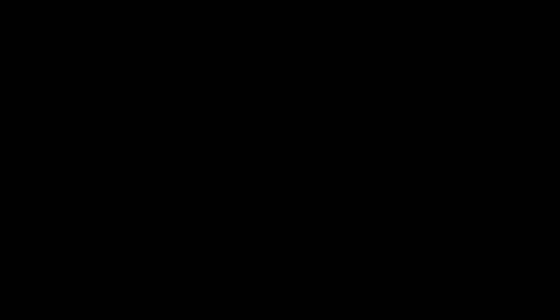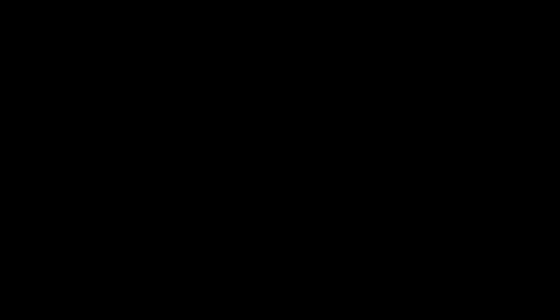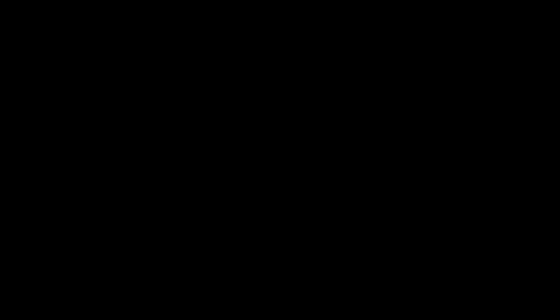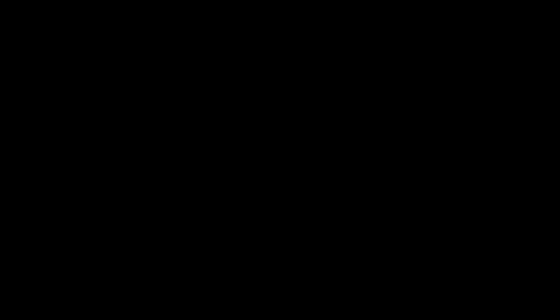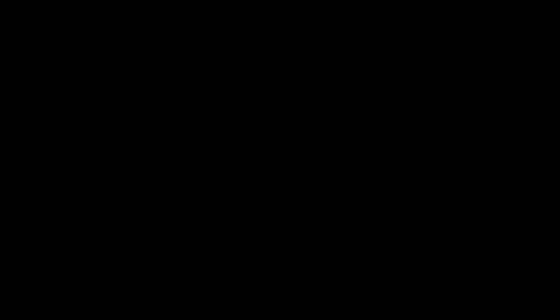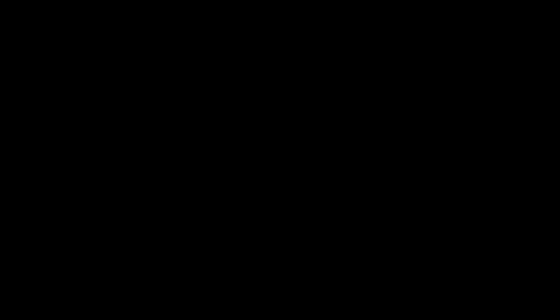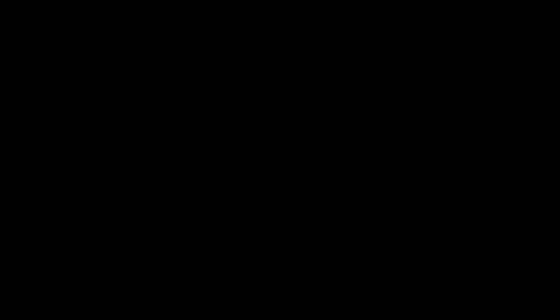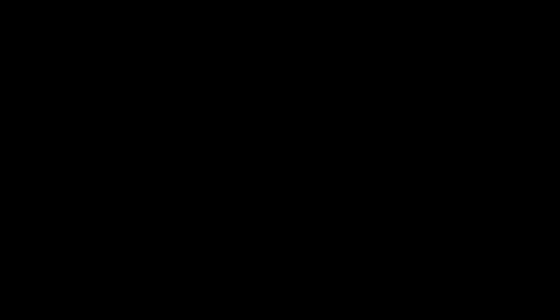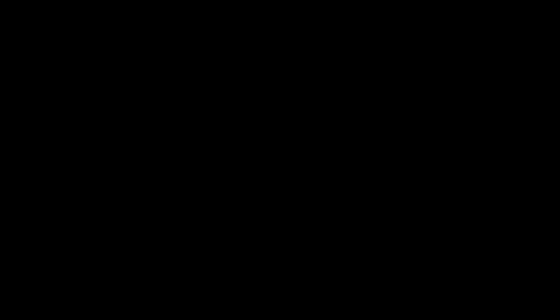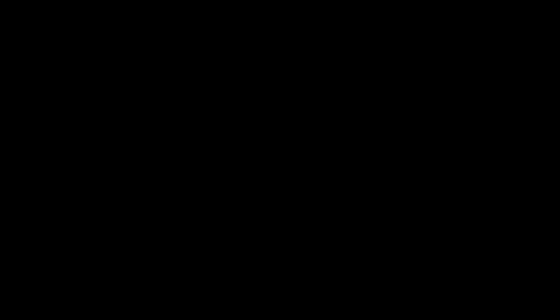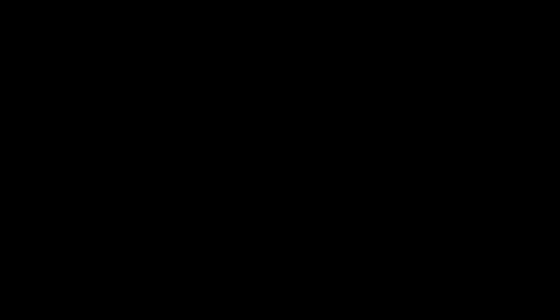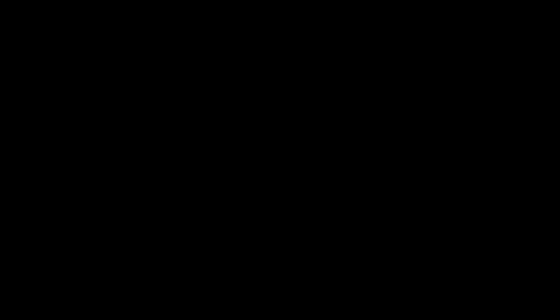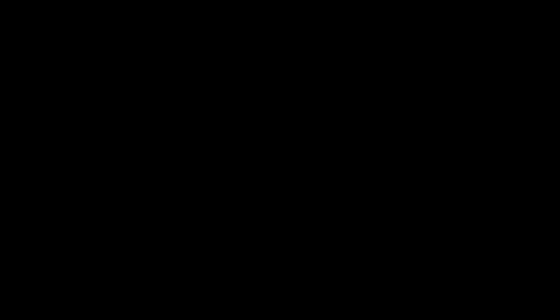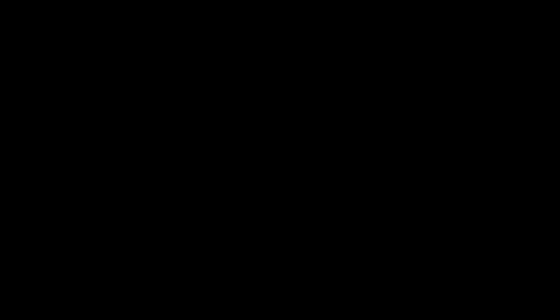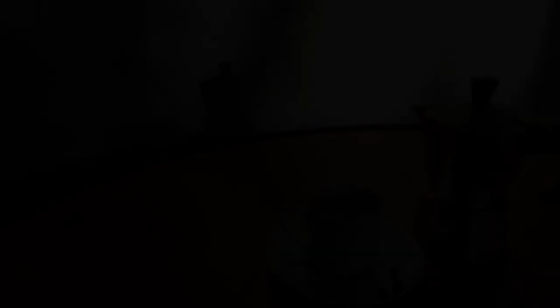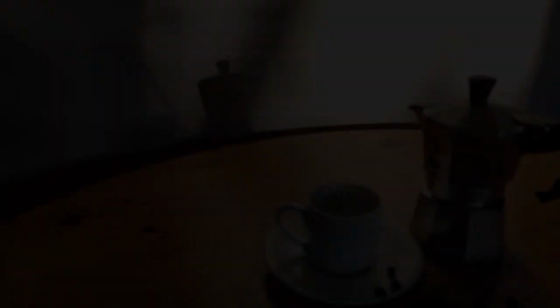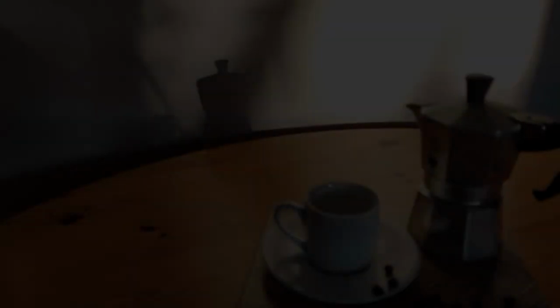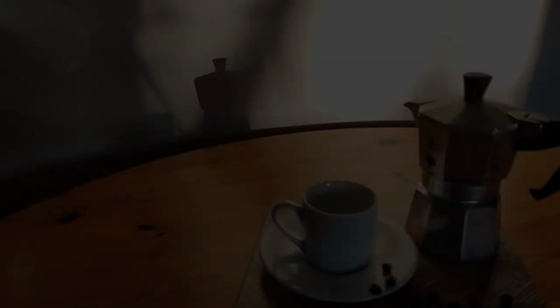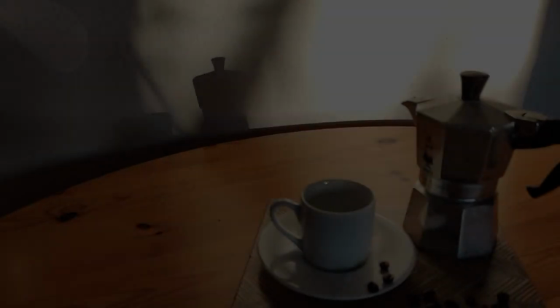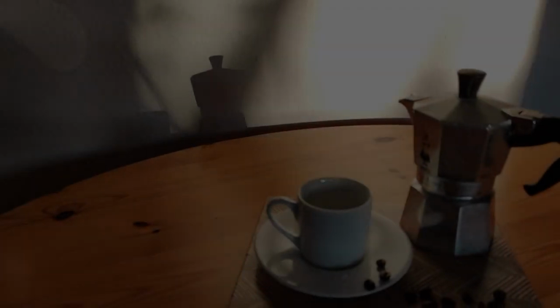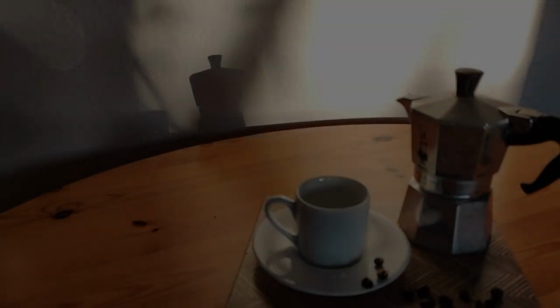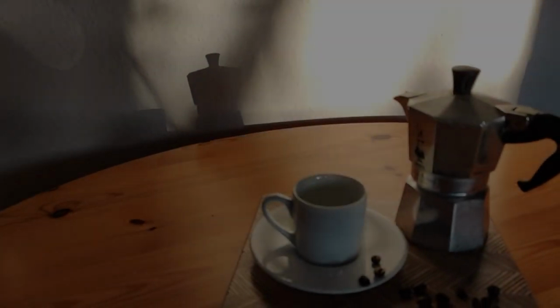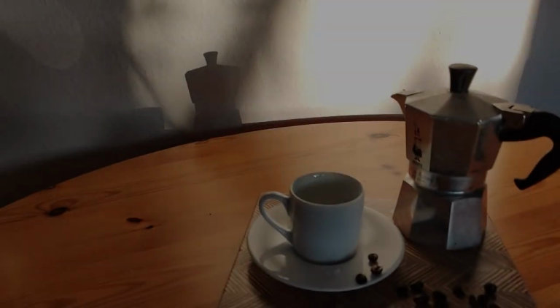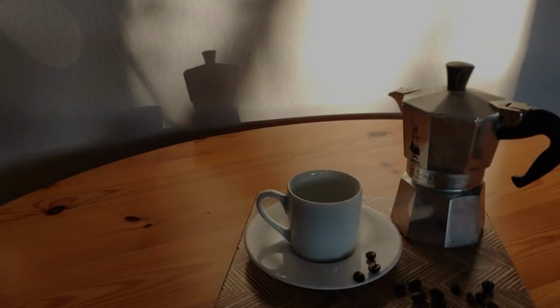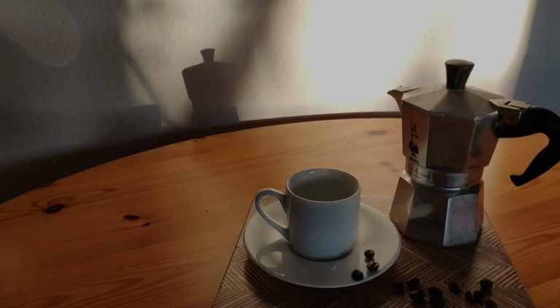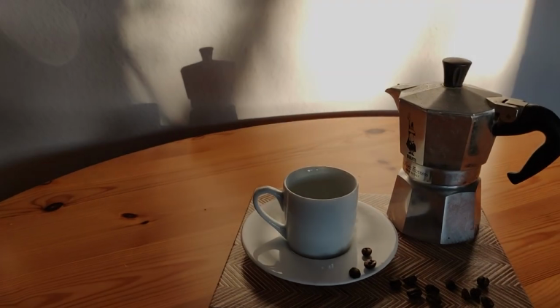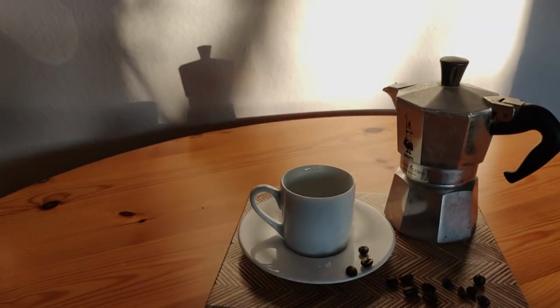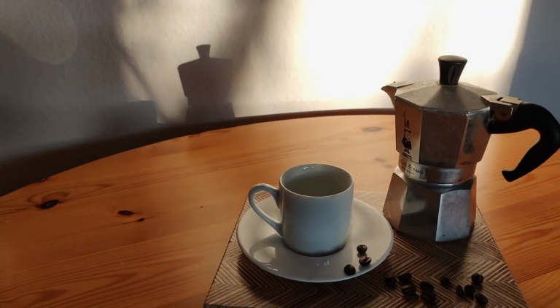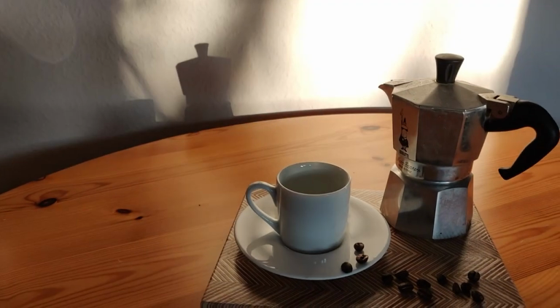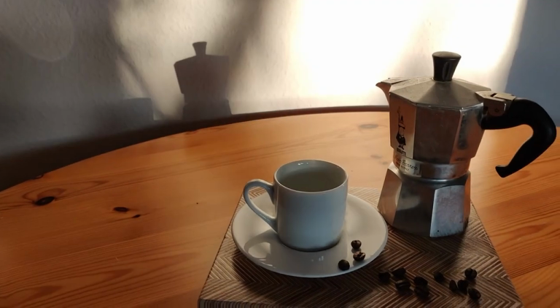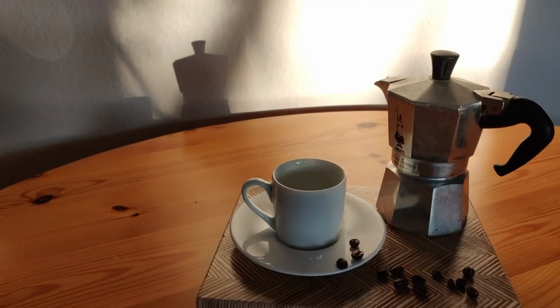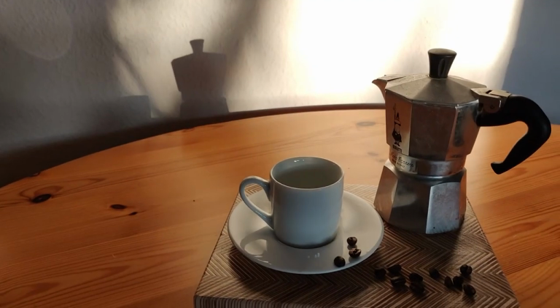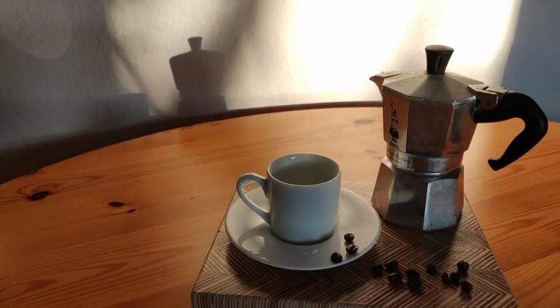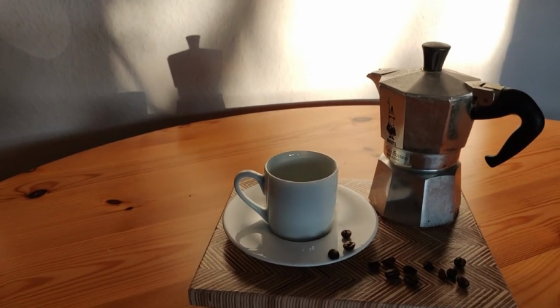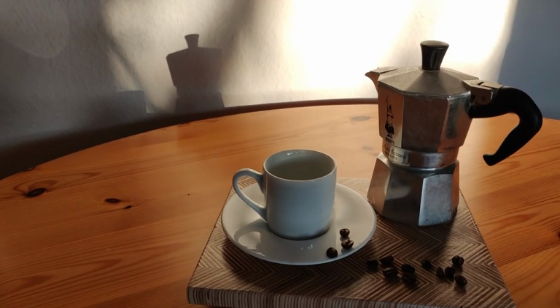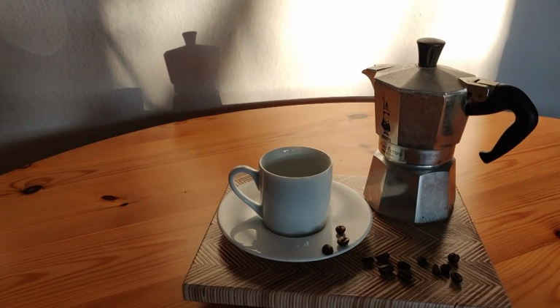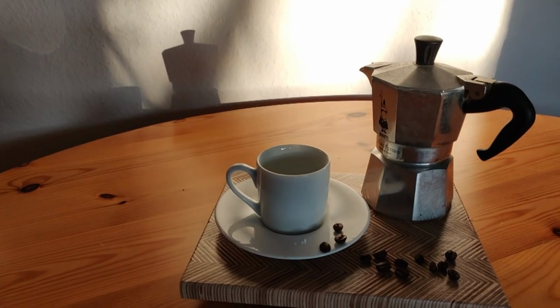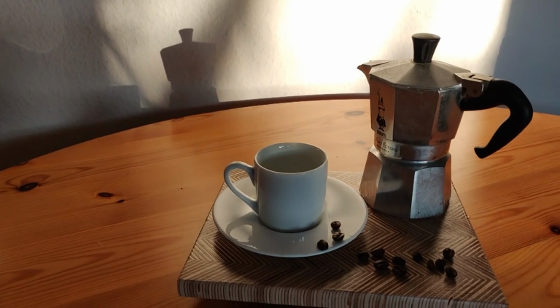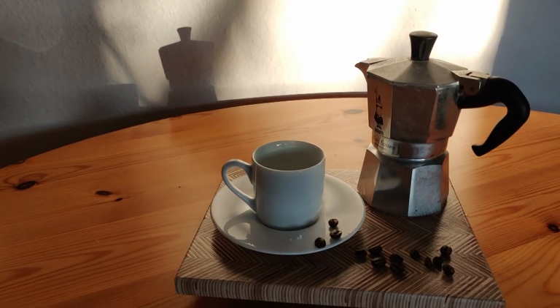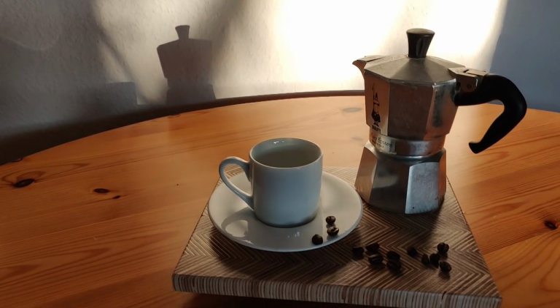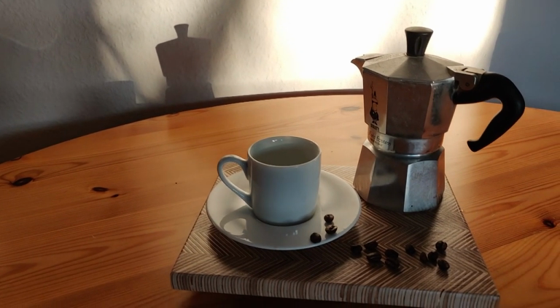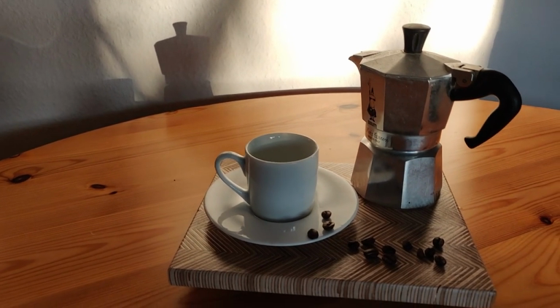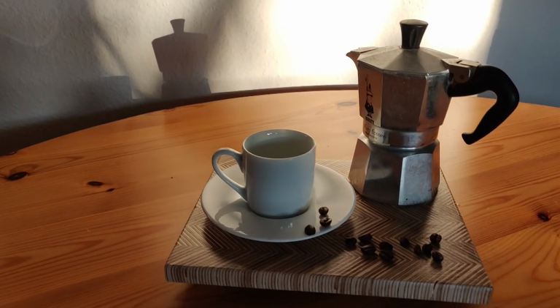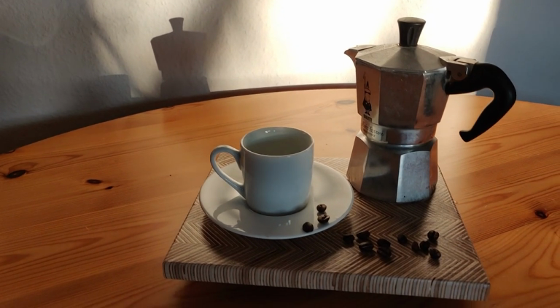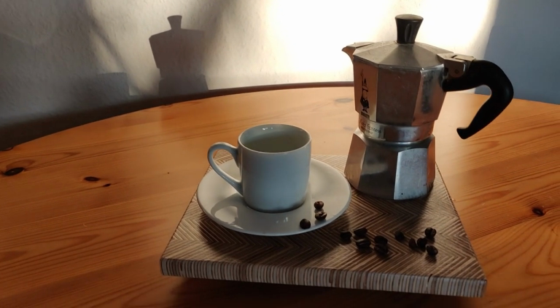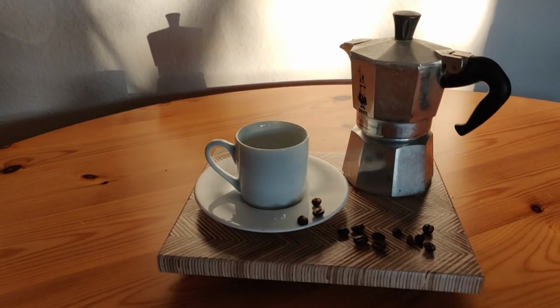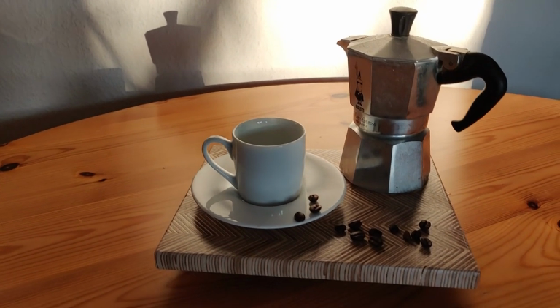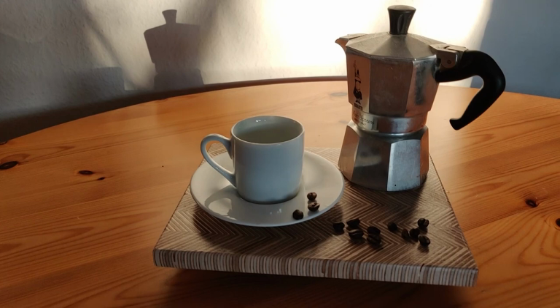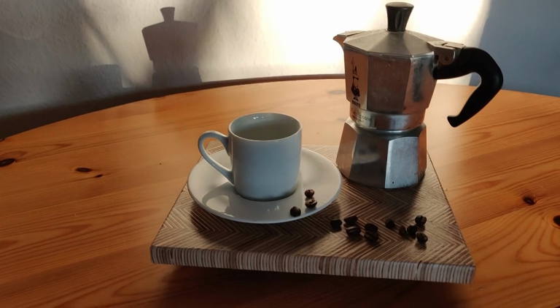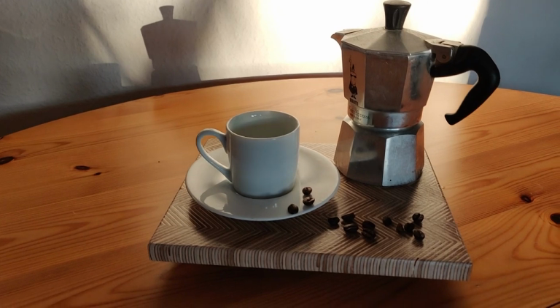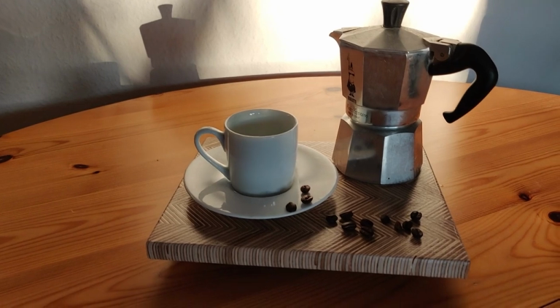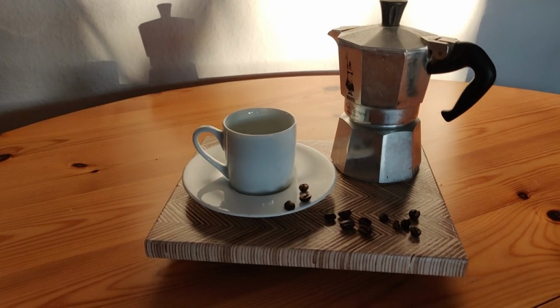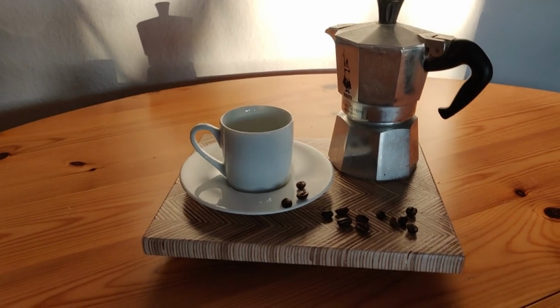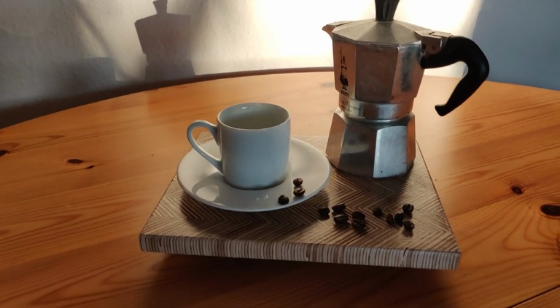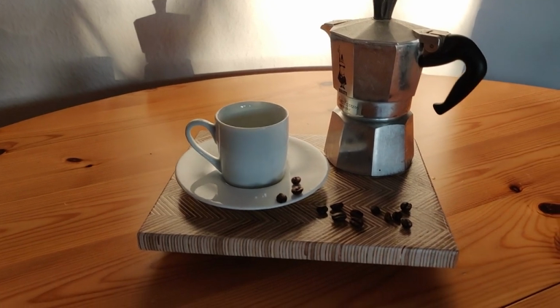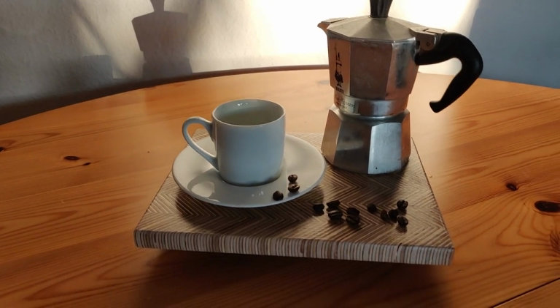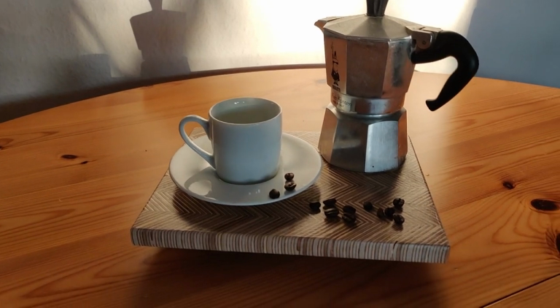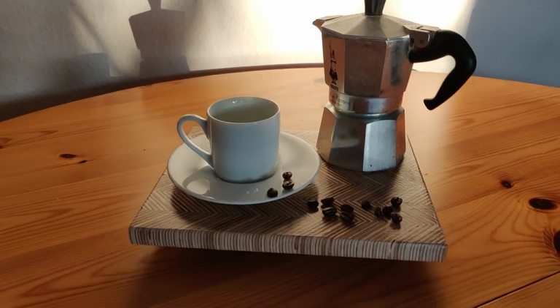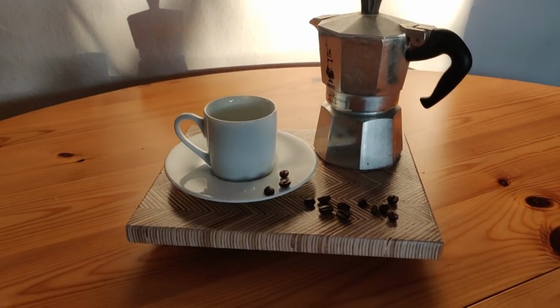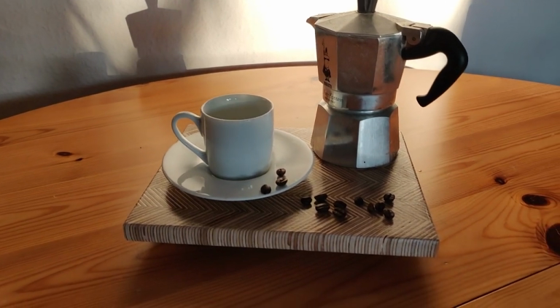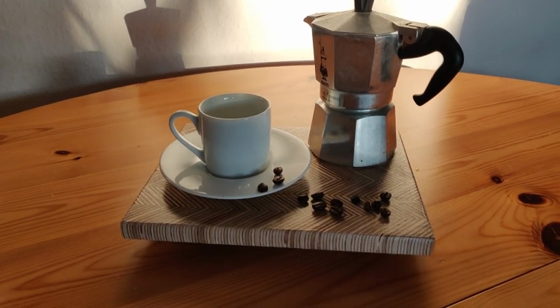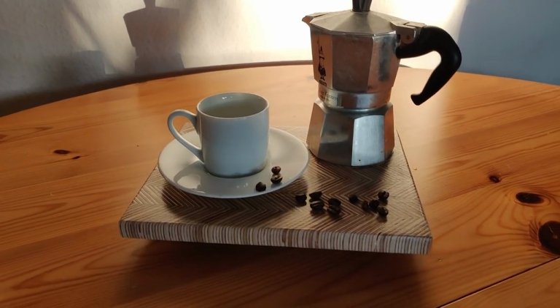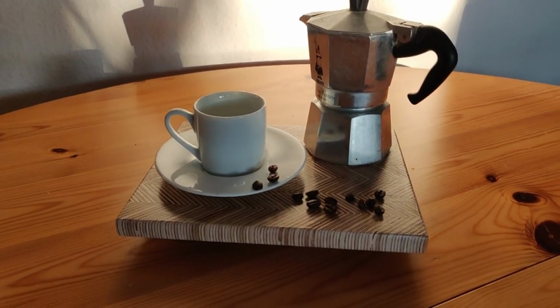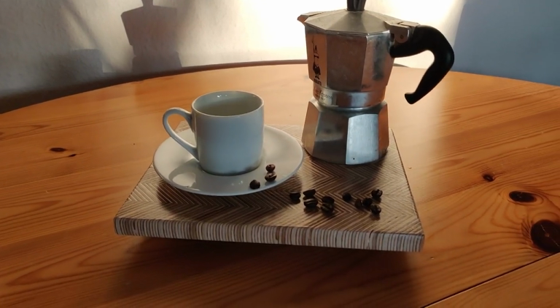Welcome back! Today we are building this great looking plywood pattern tray. So let's get into it.